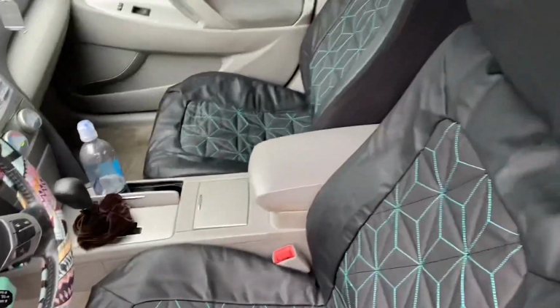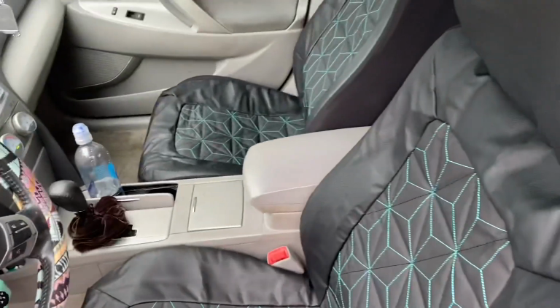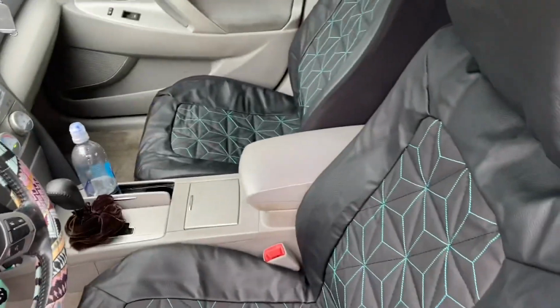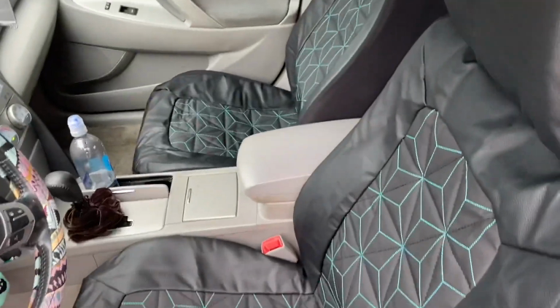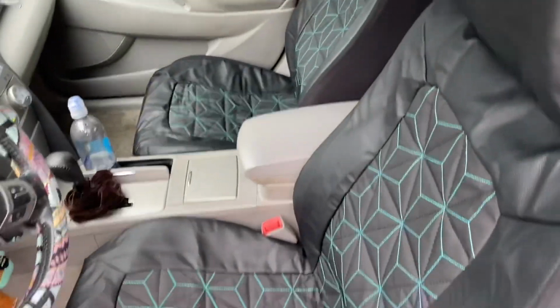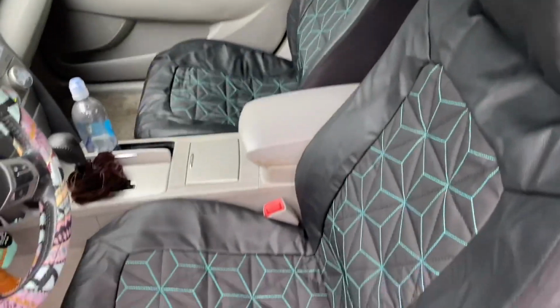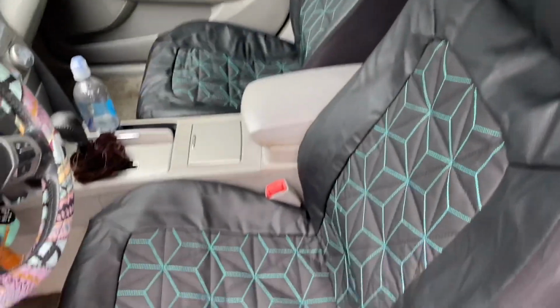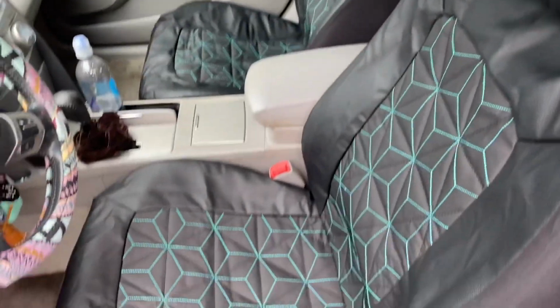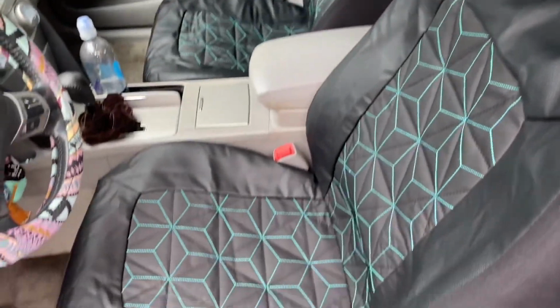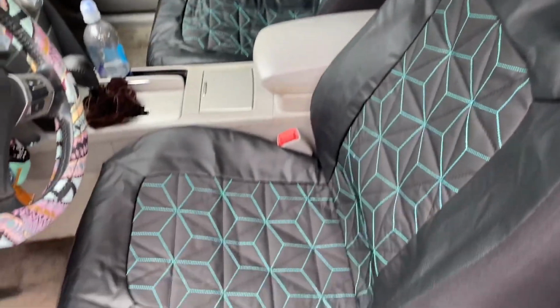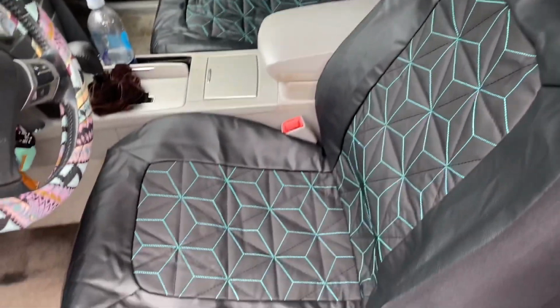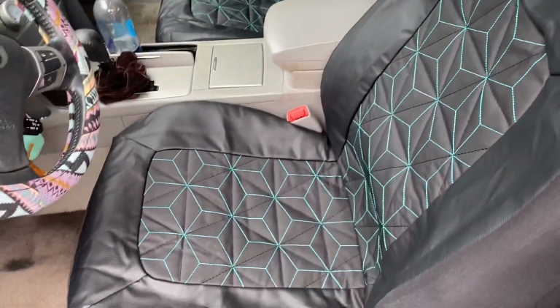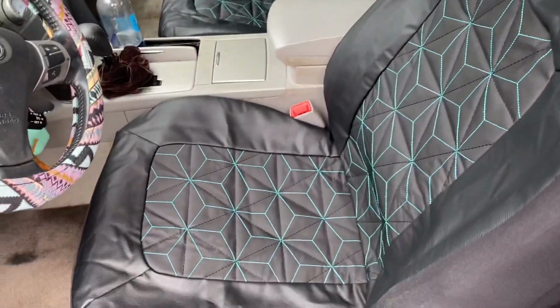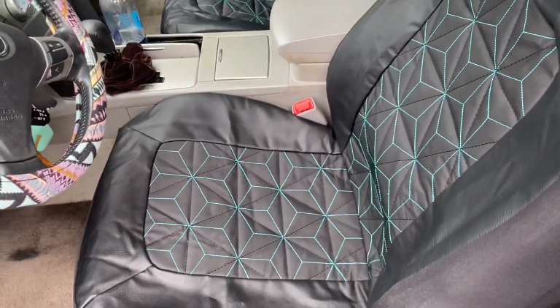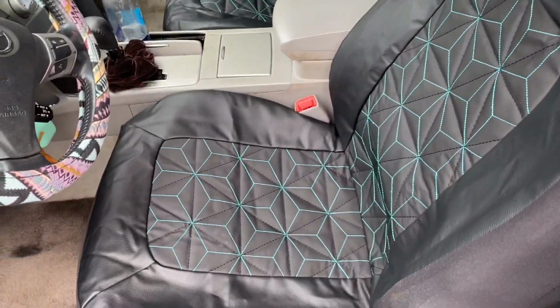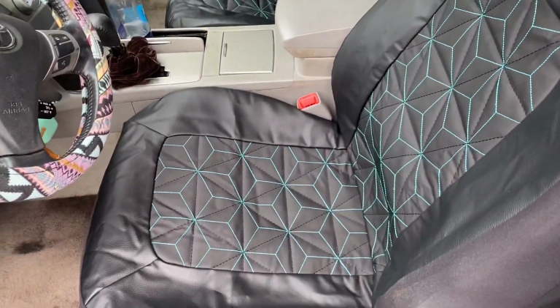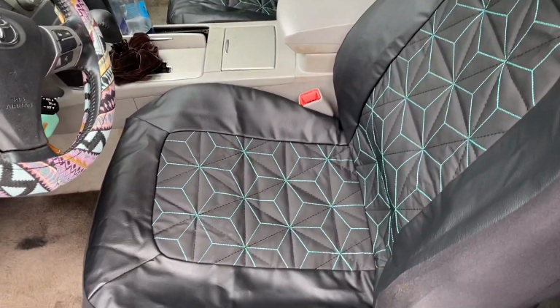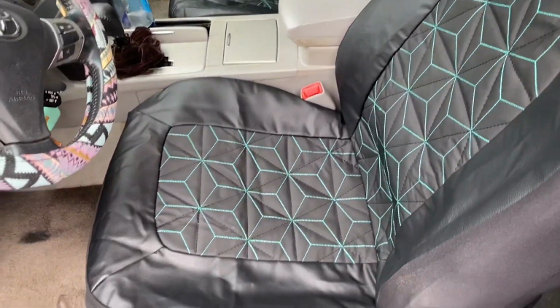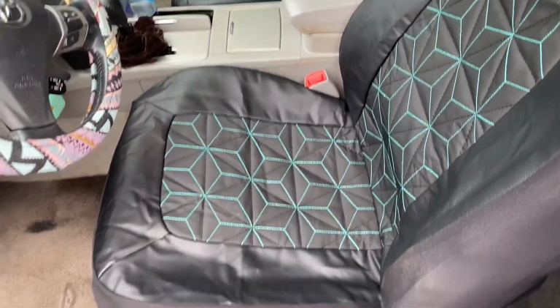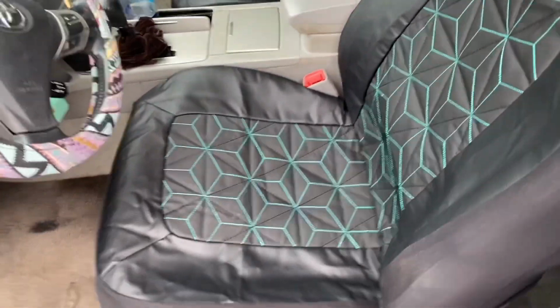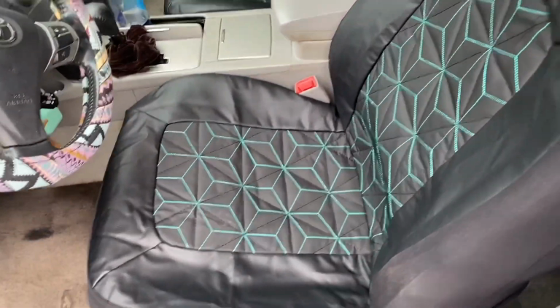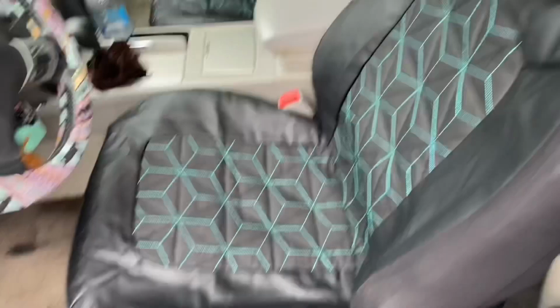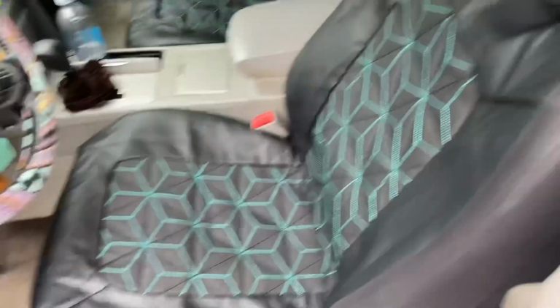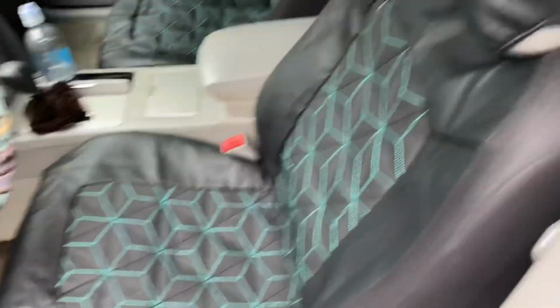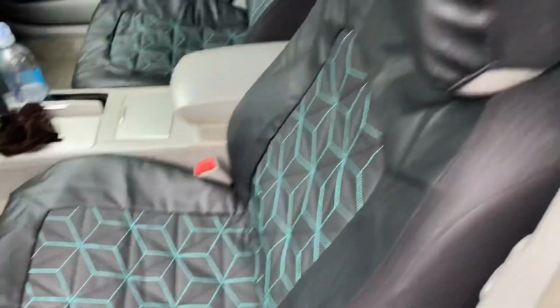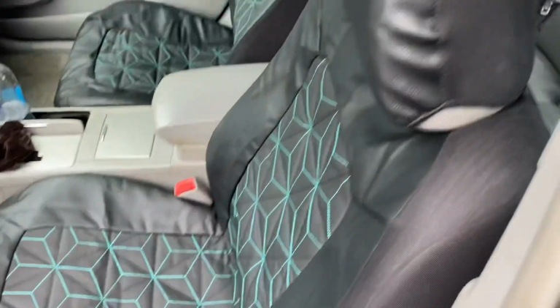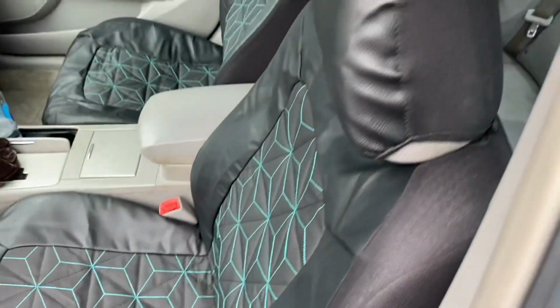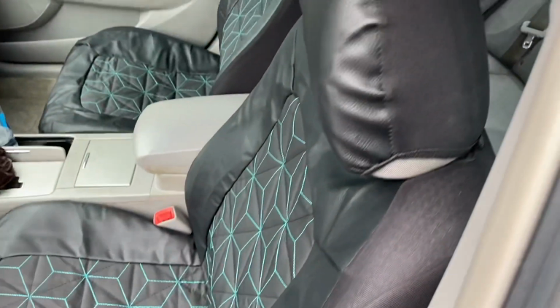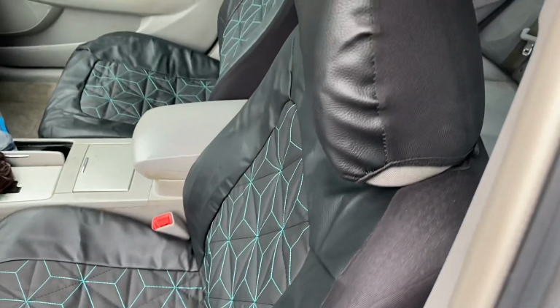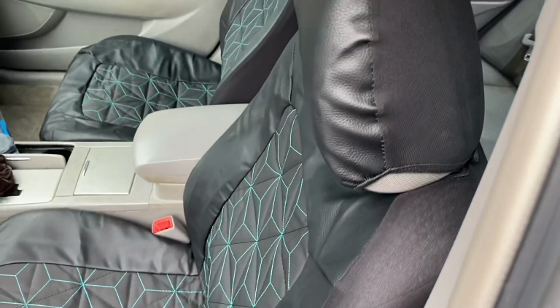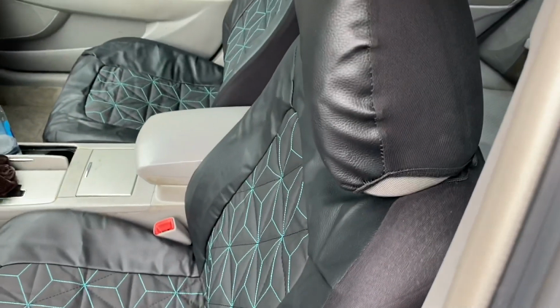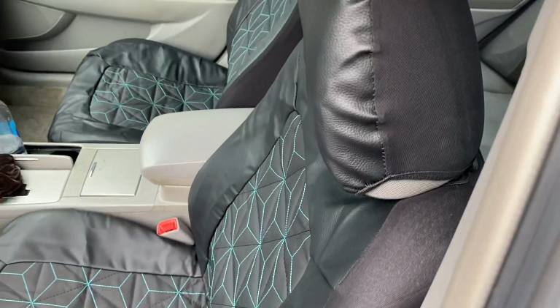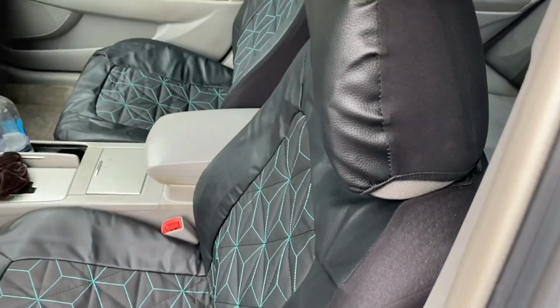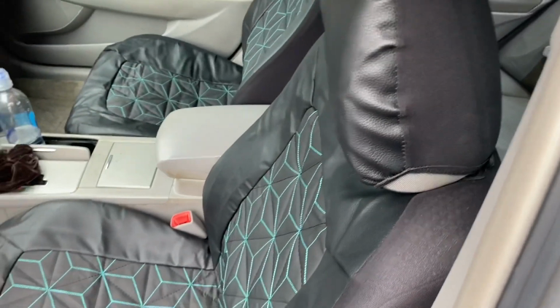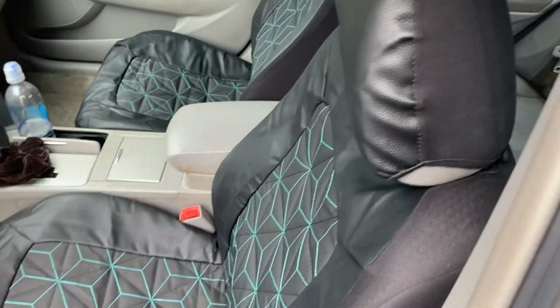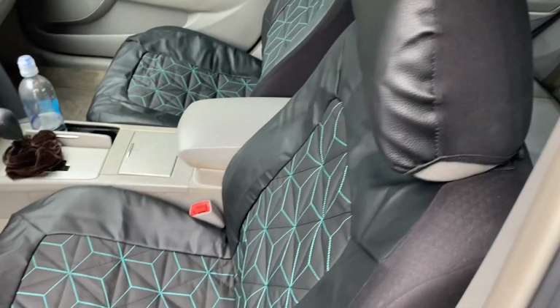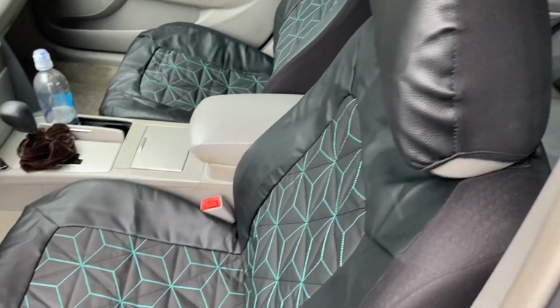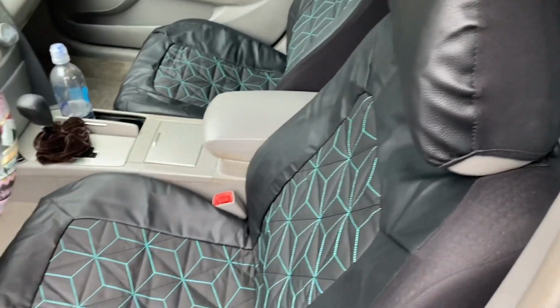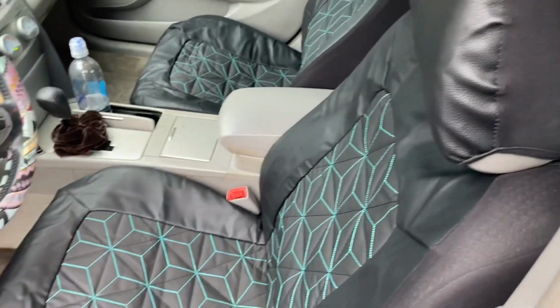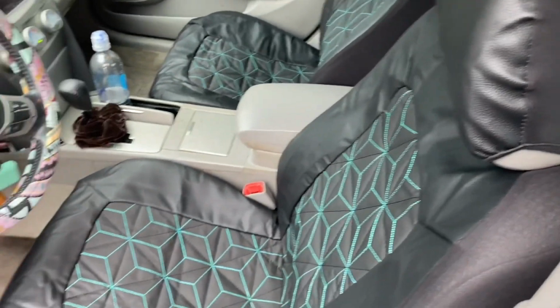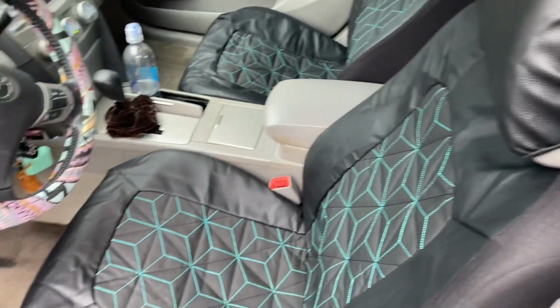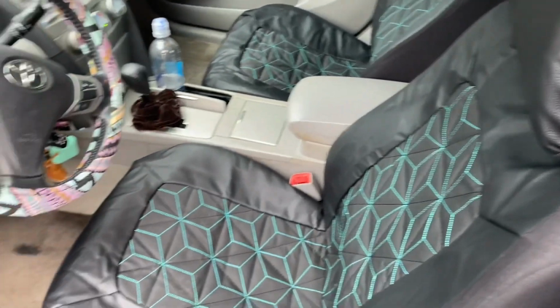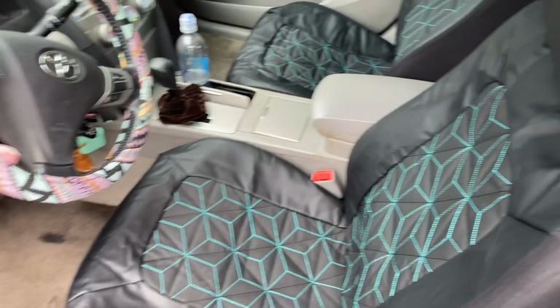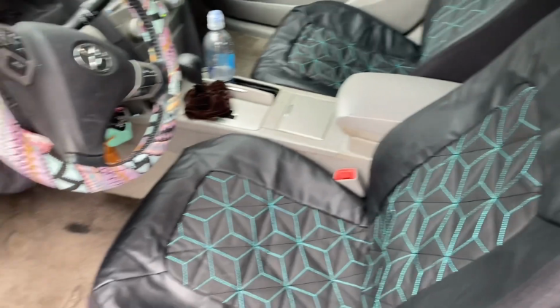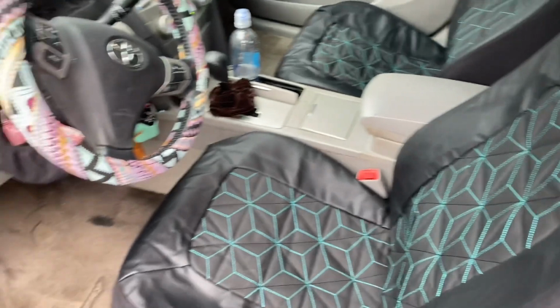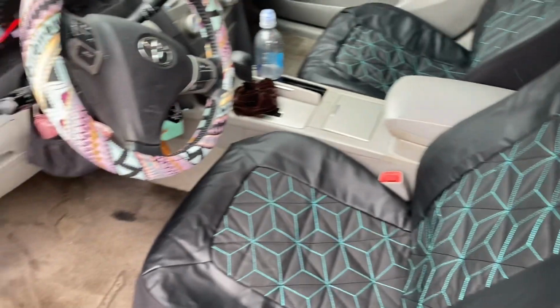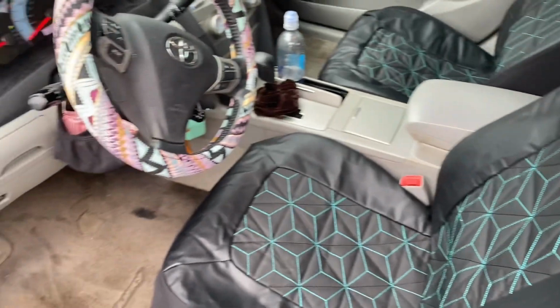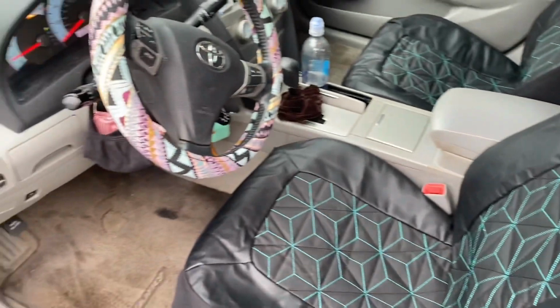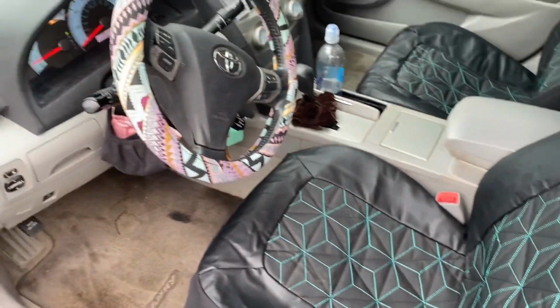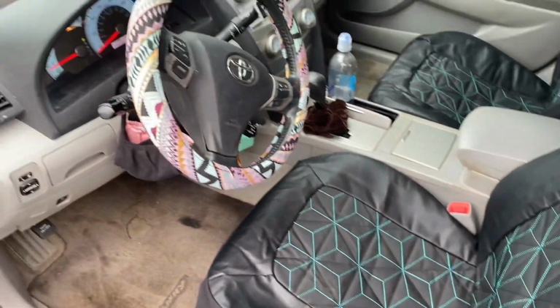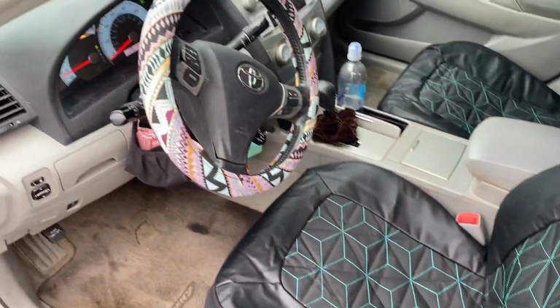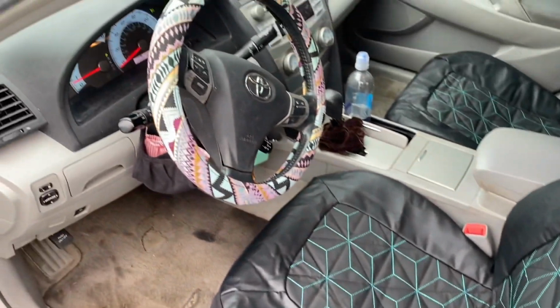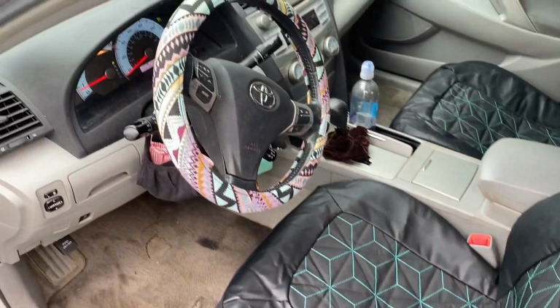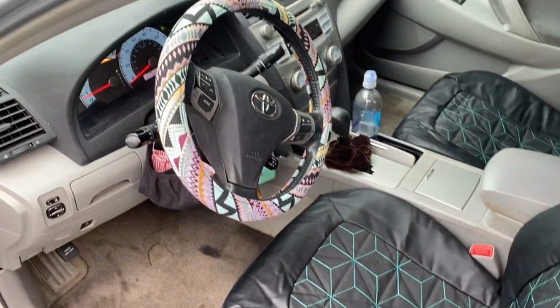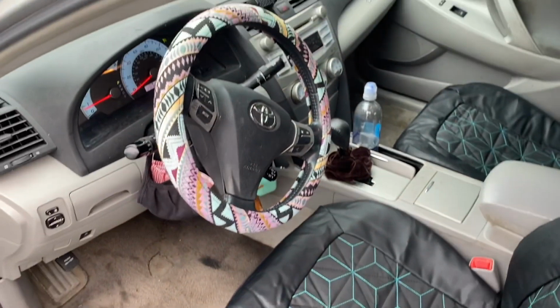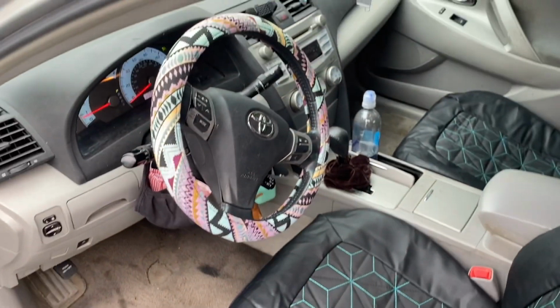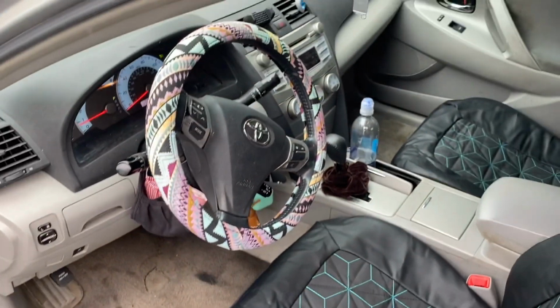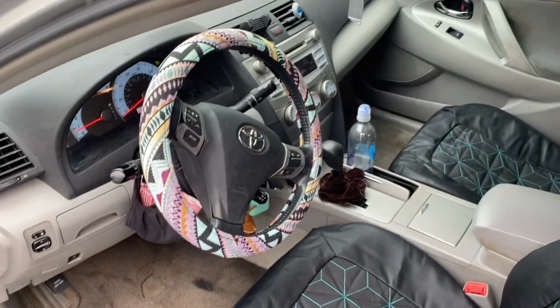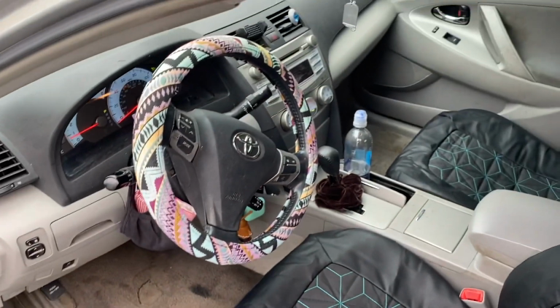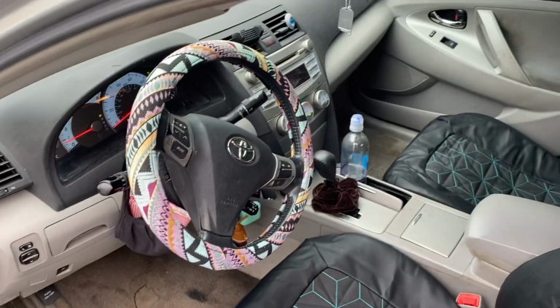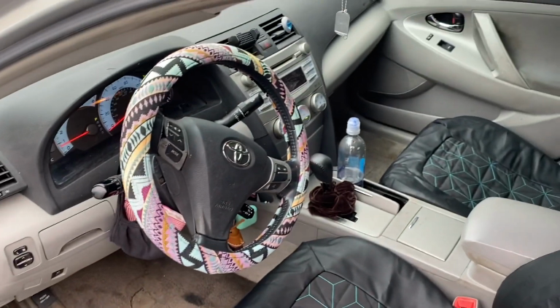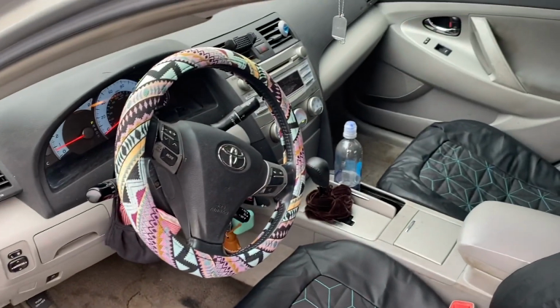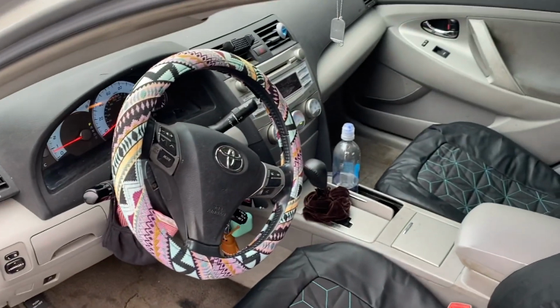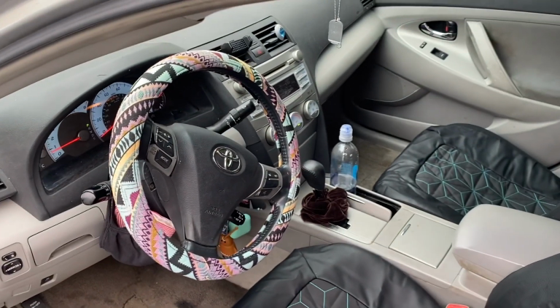Okay guys, it's actually raining outside right now, but this is another day and I'm just going to show y'all how it looks a few days after.